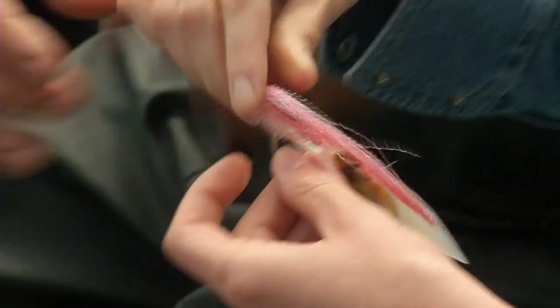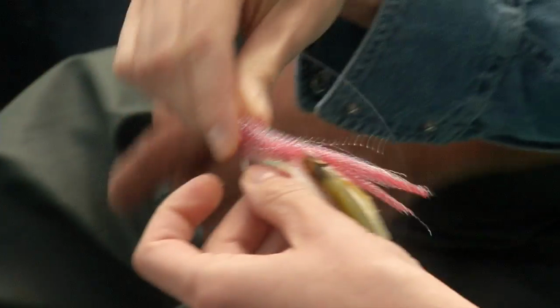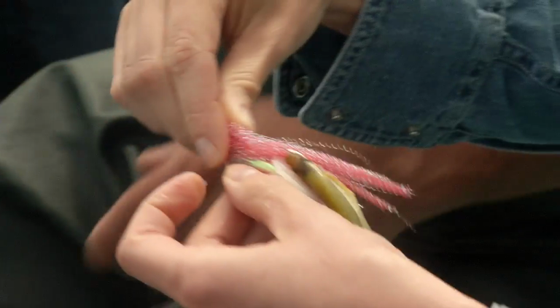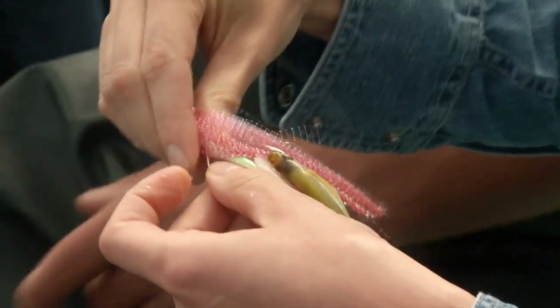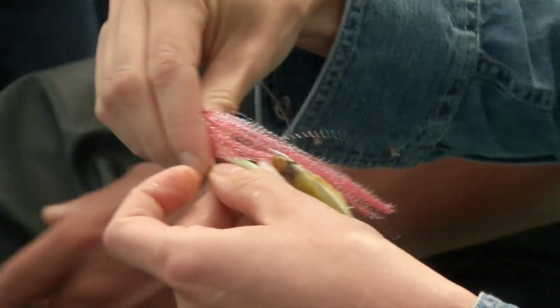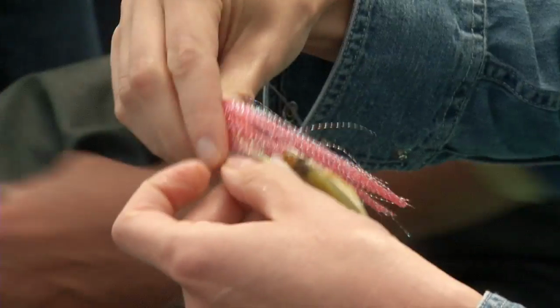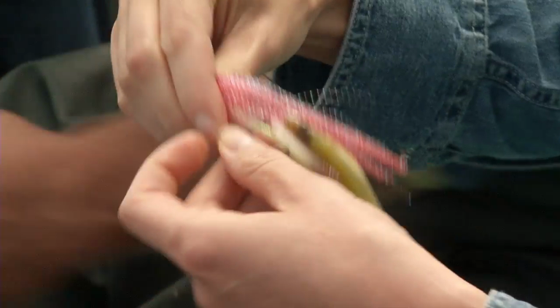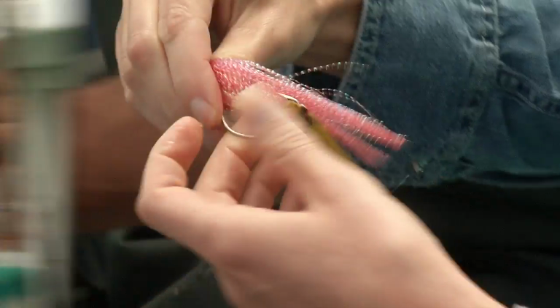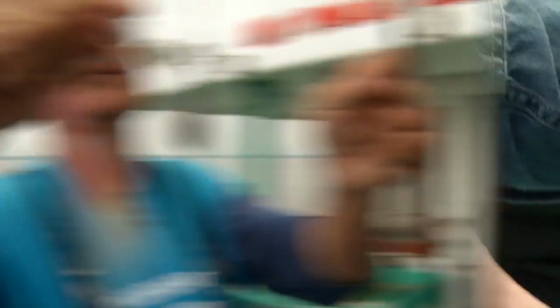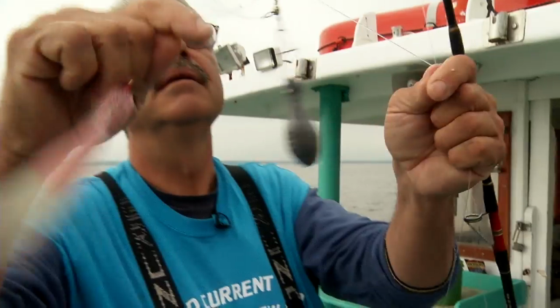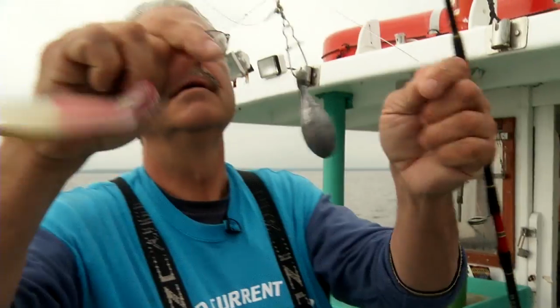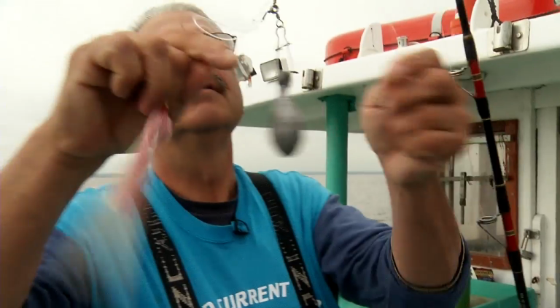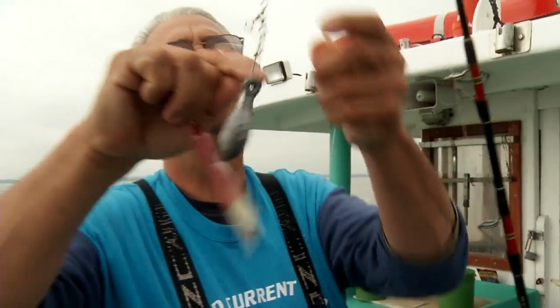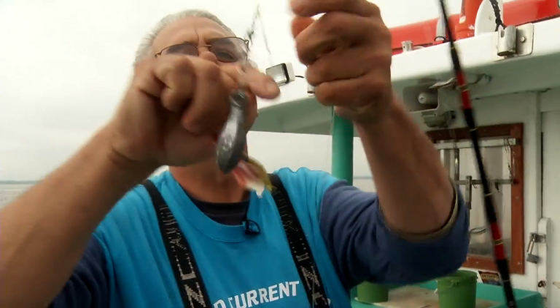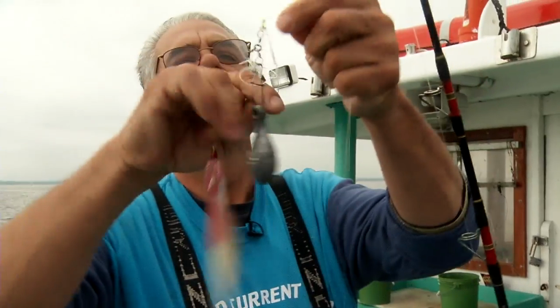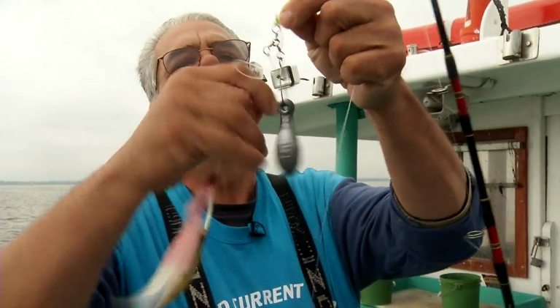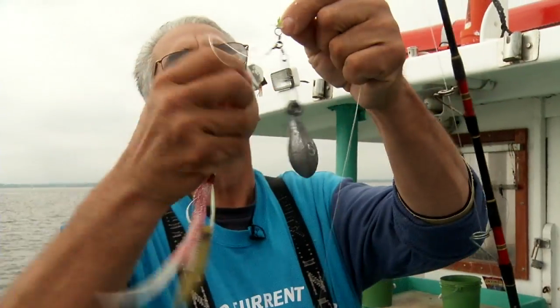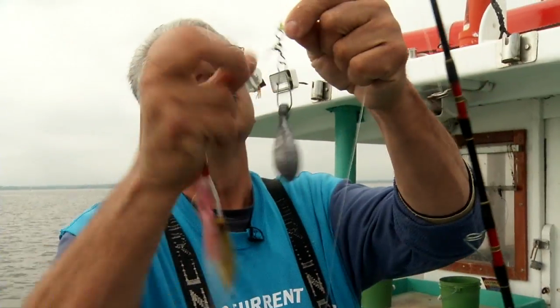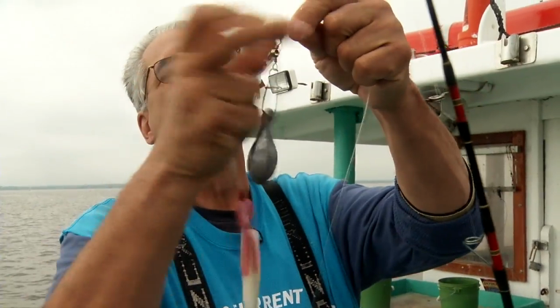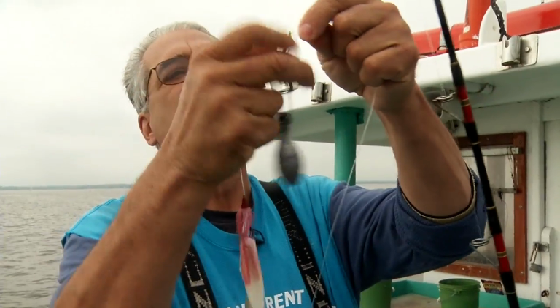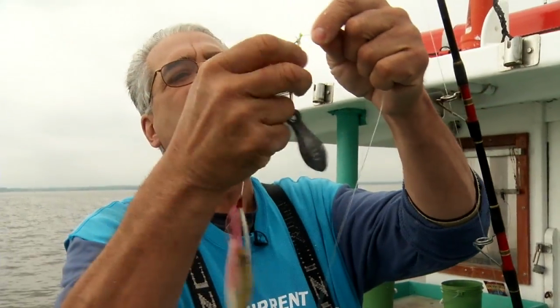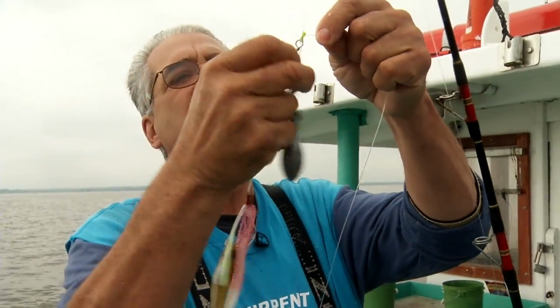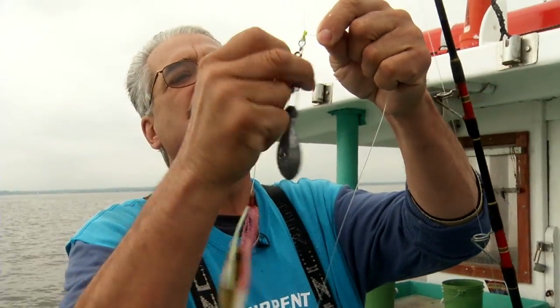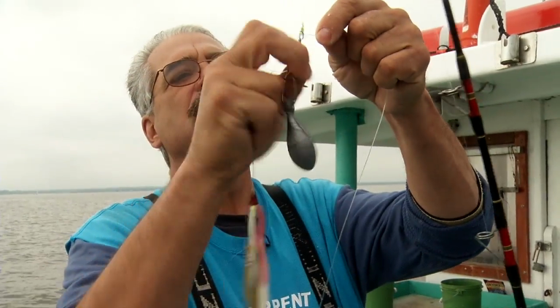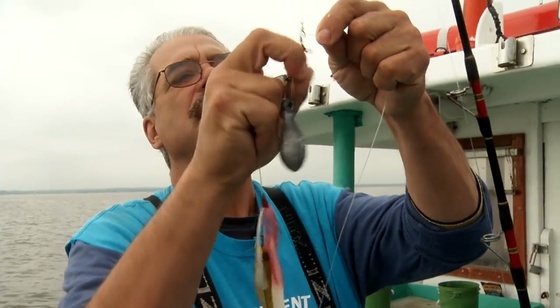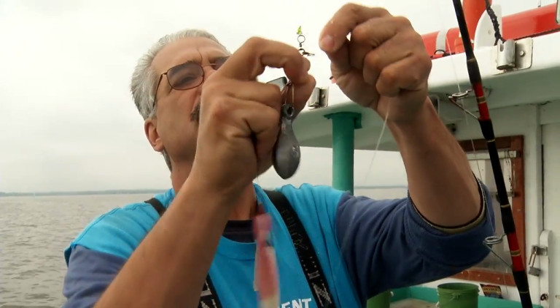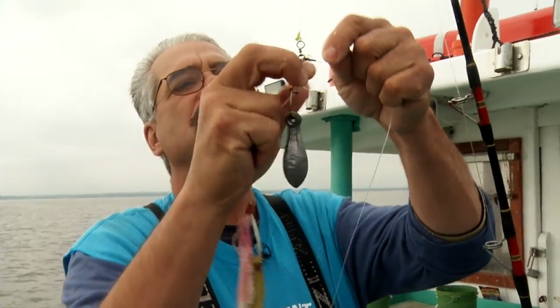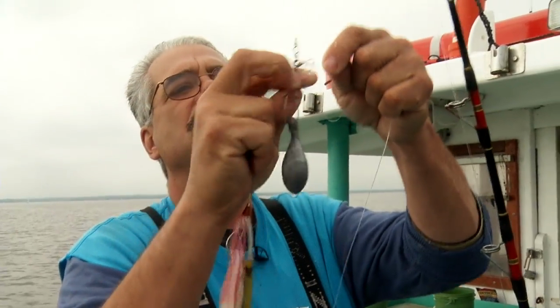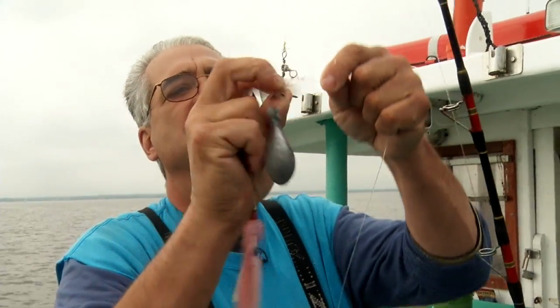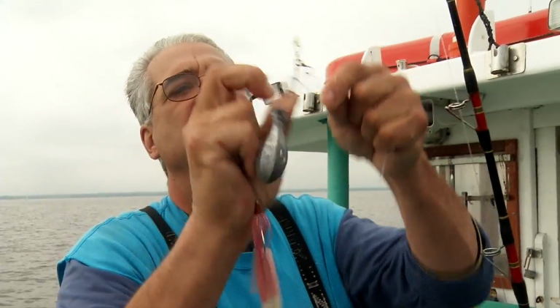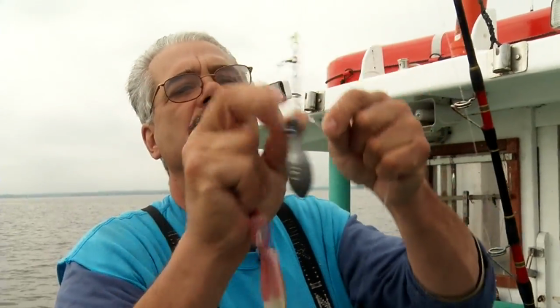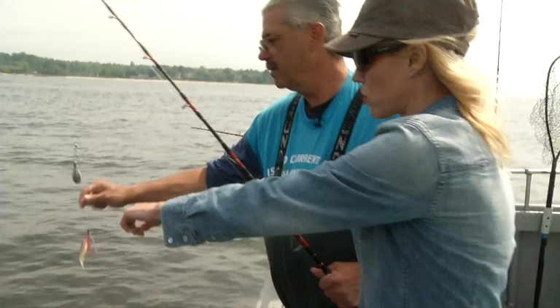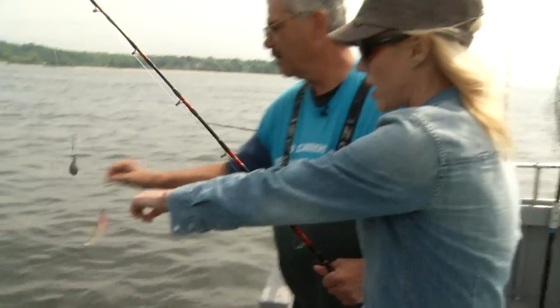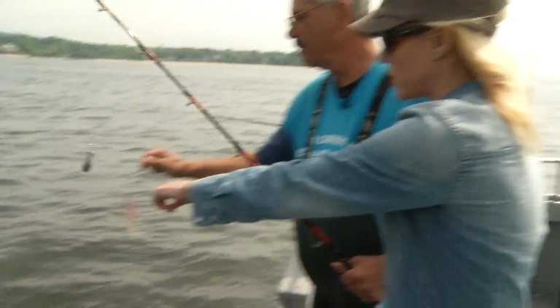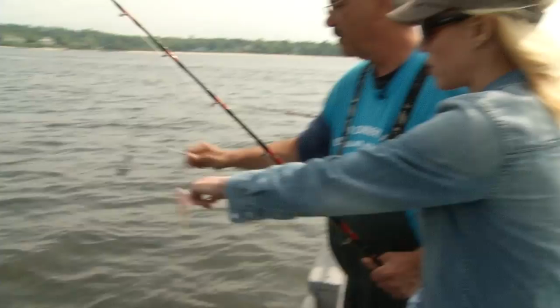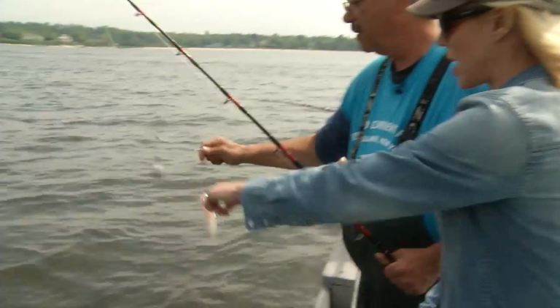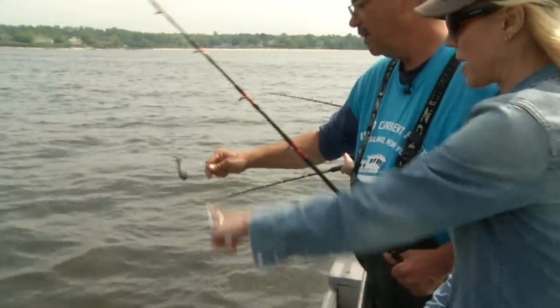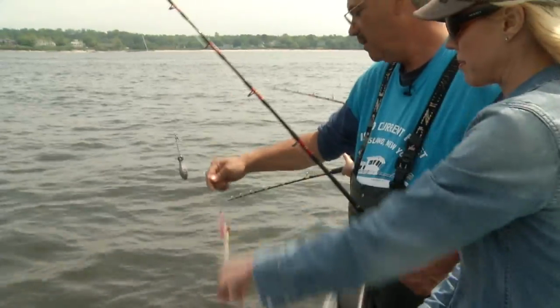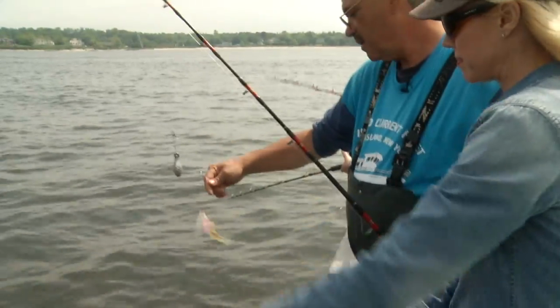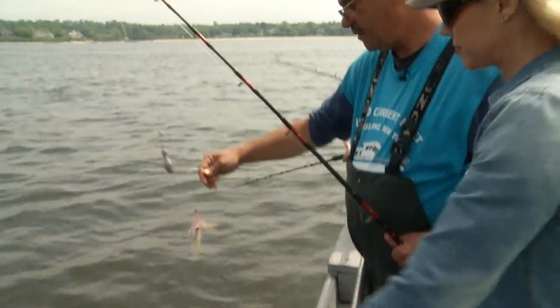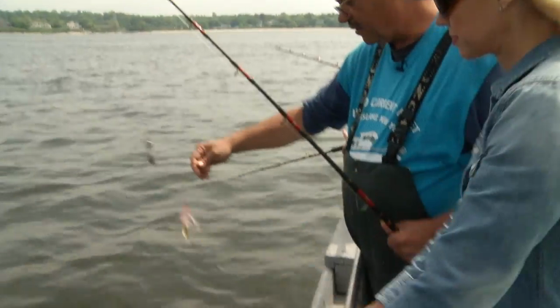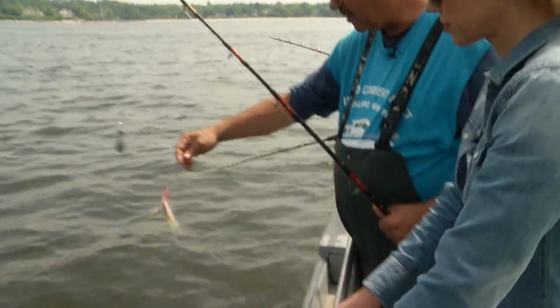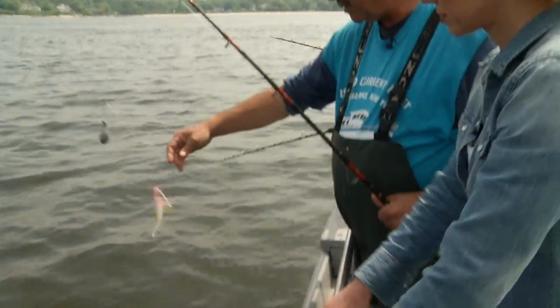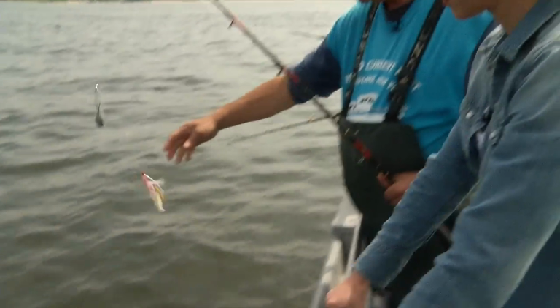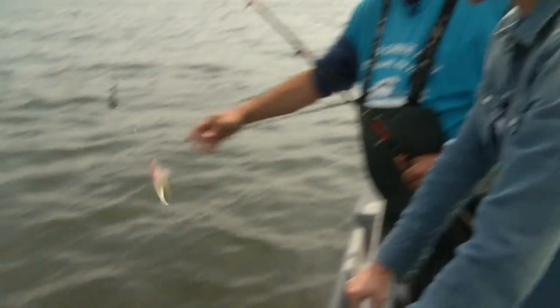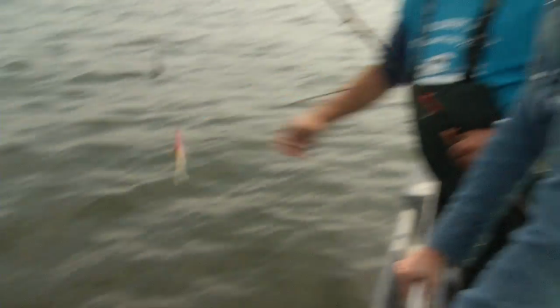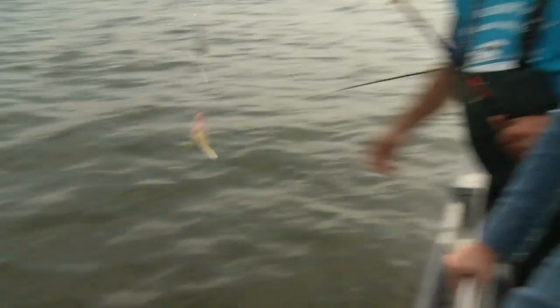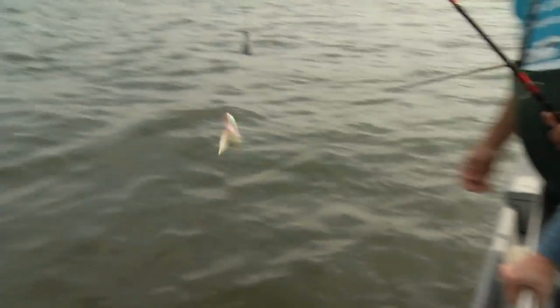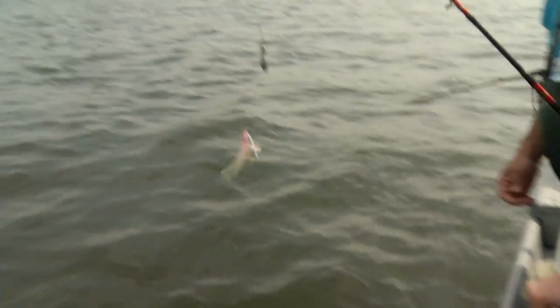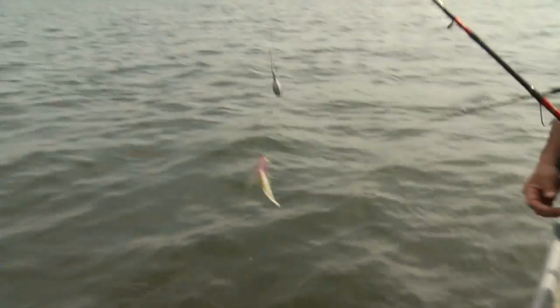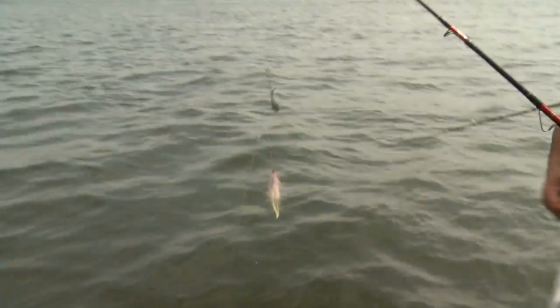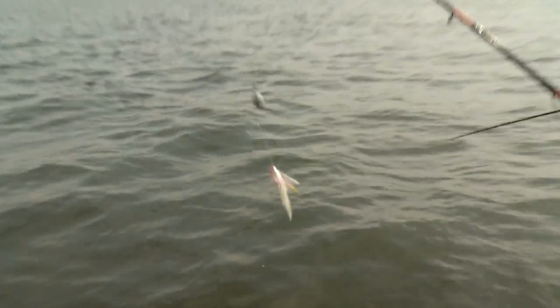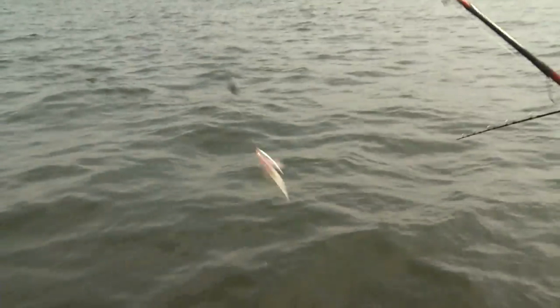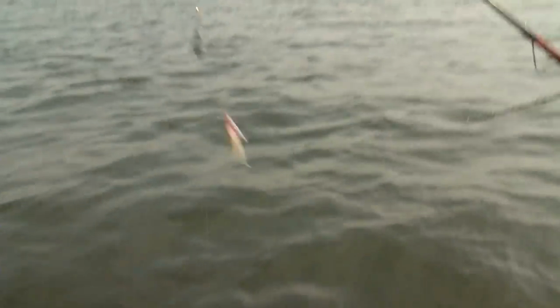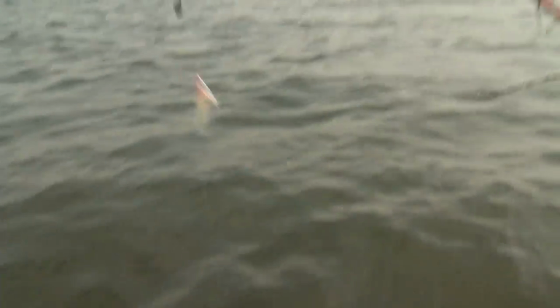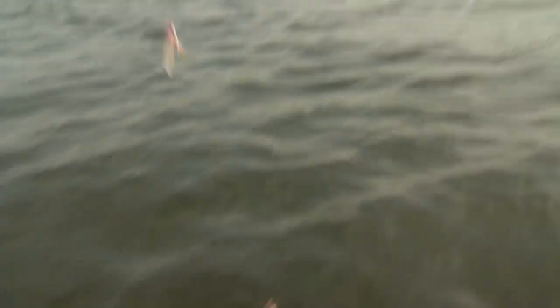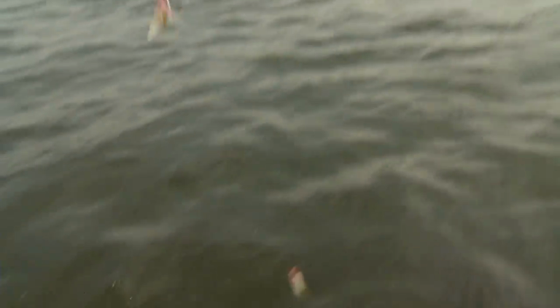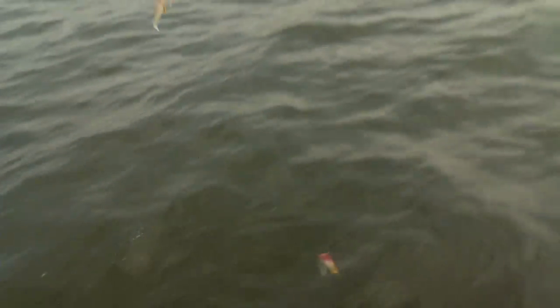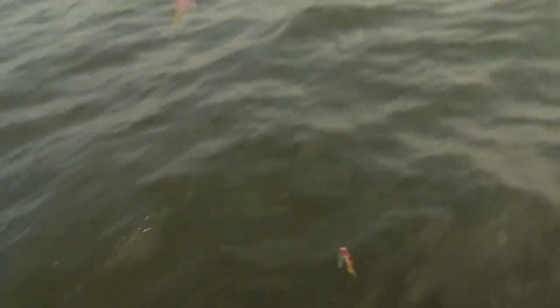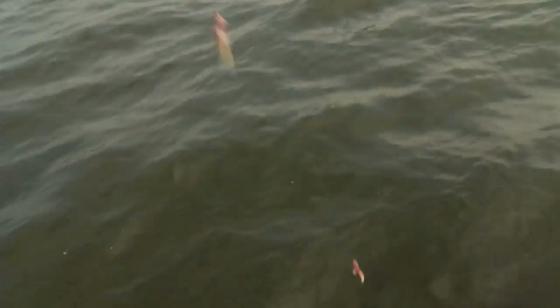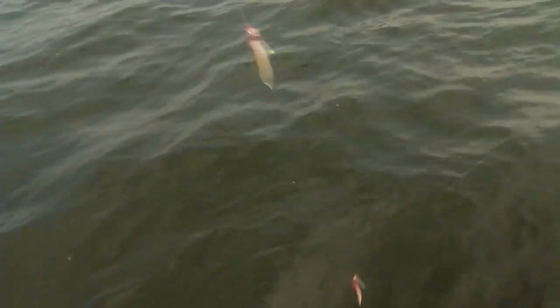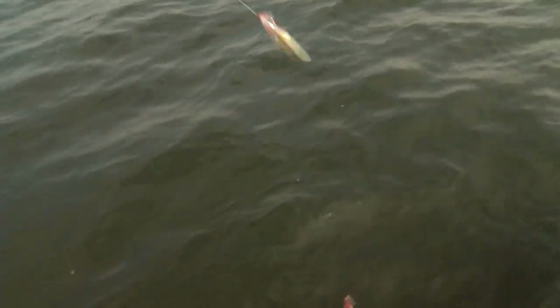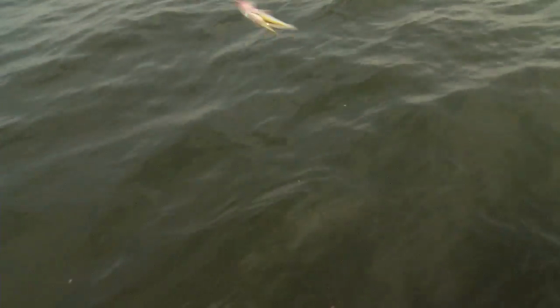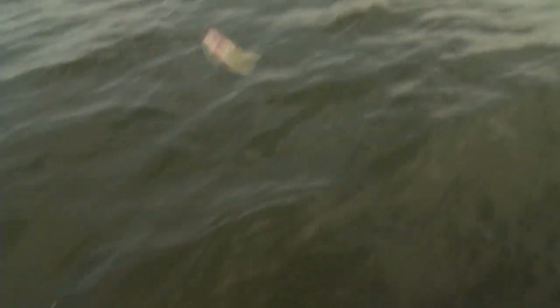We've got two baits on there — you've baited it twice. Why do that? Two hooks. Maybe catch two fish. I like those odds.